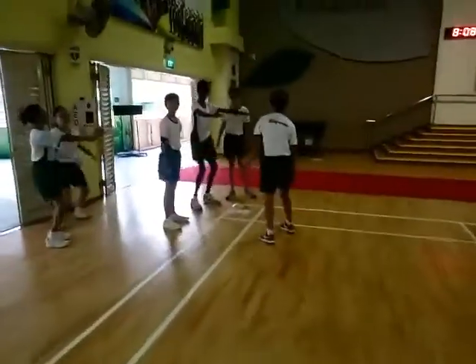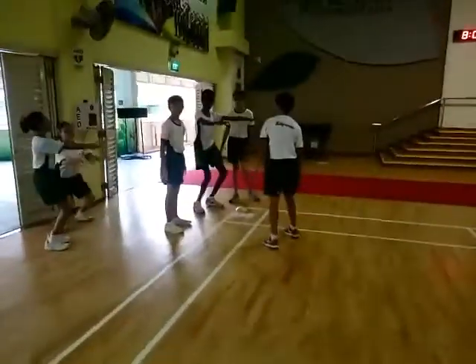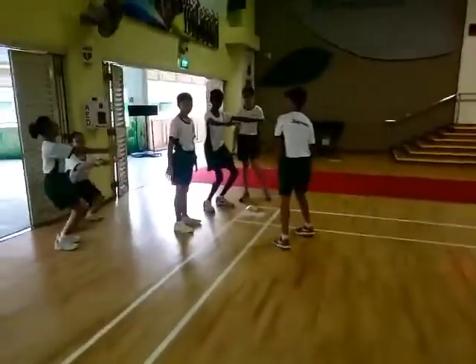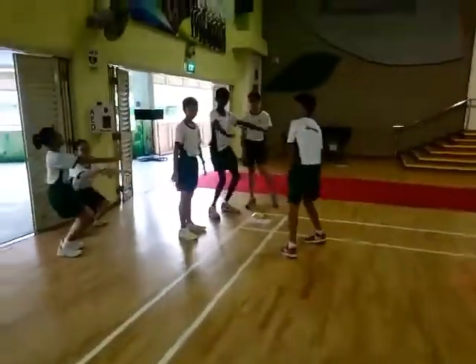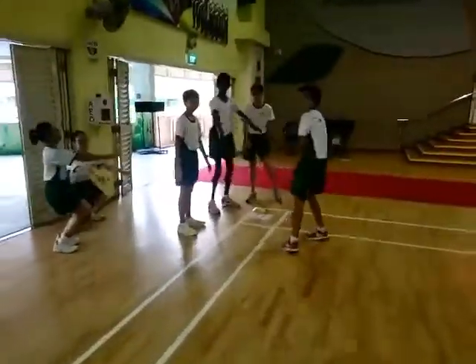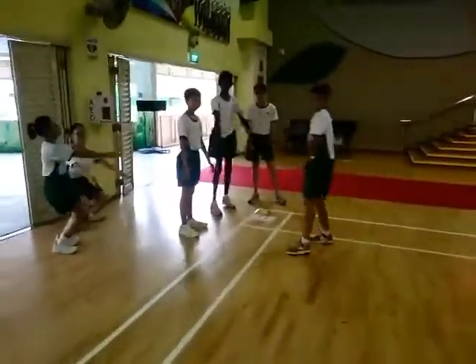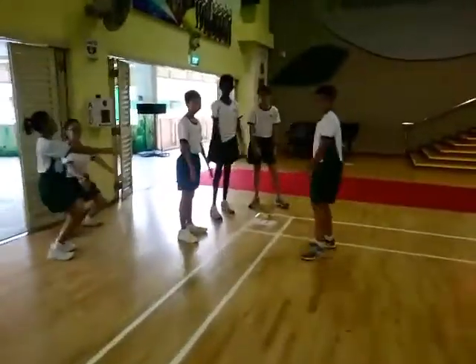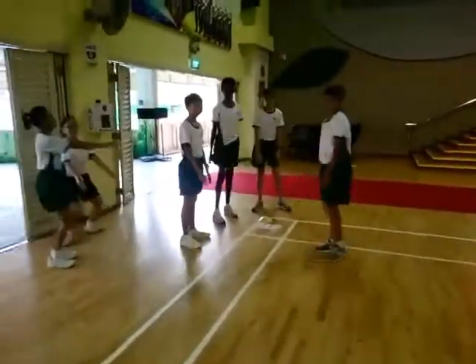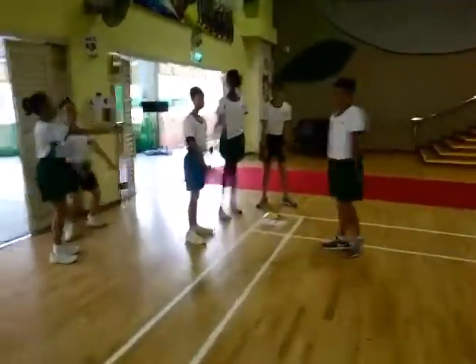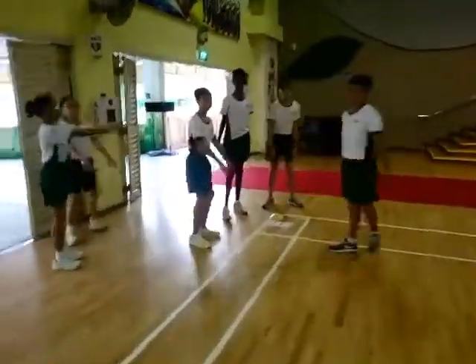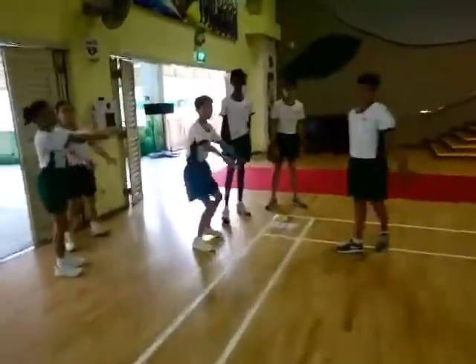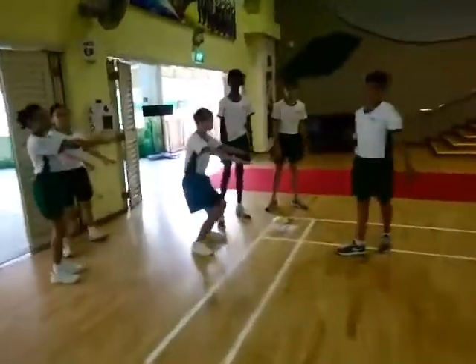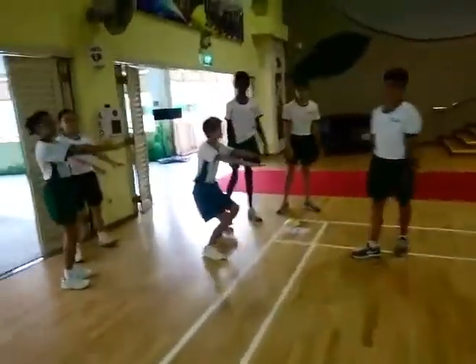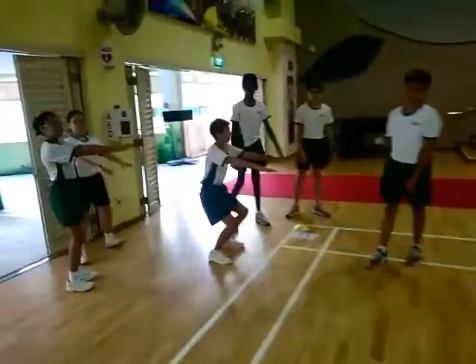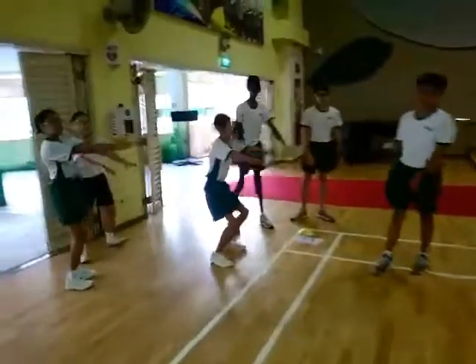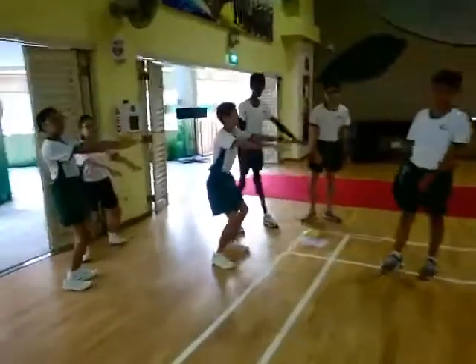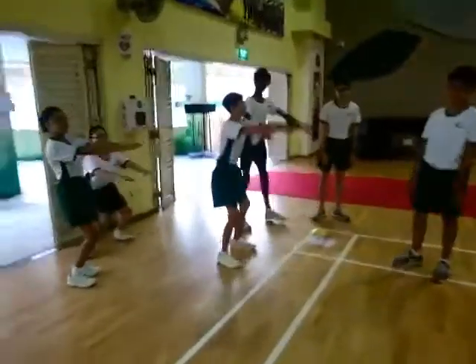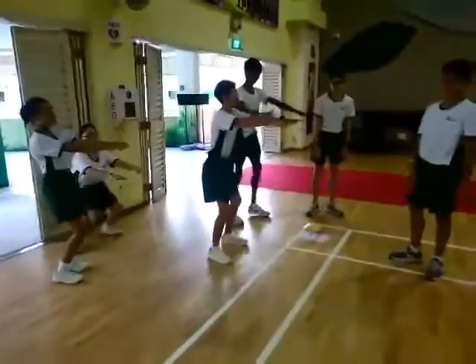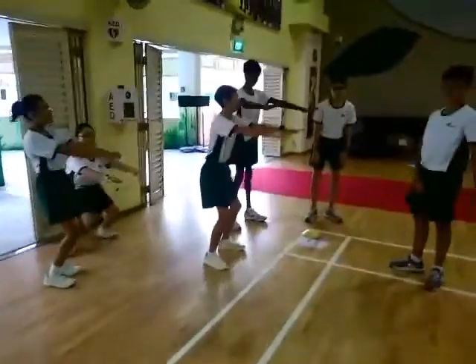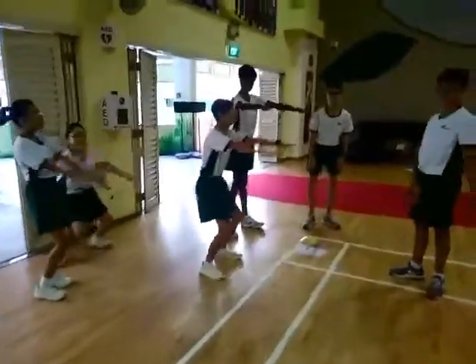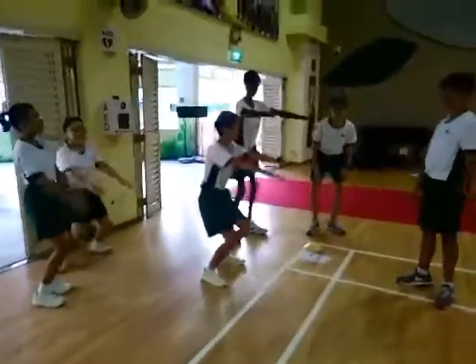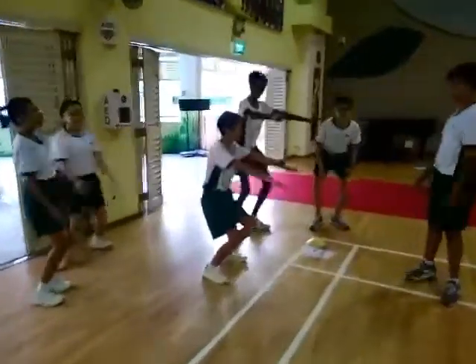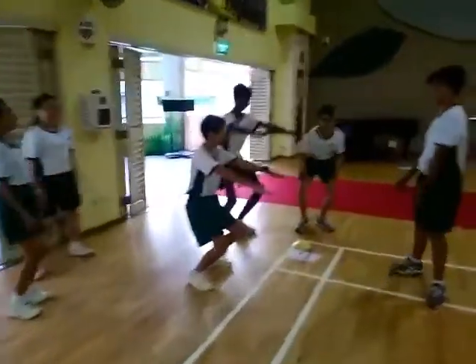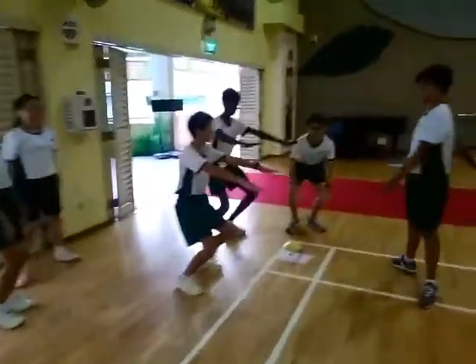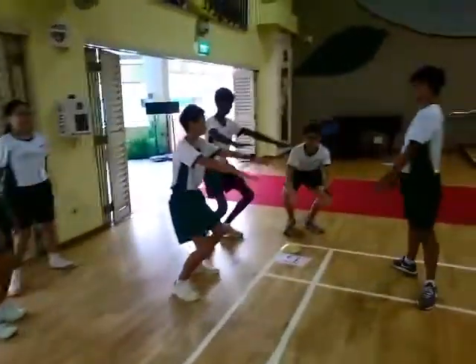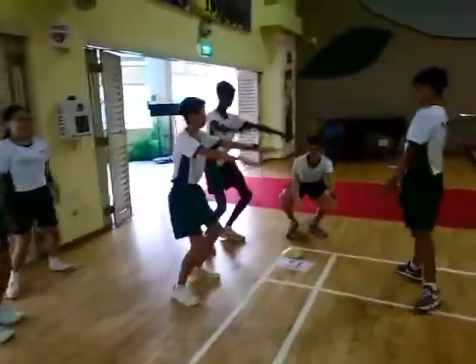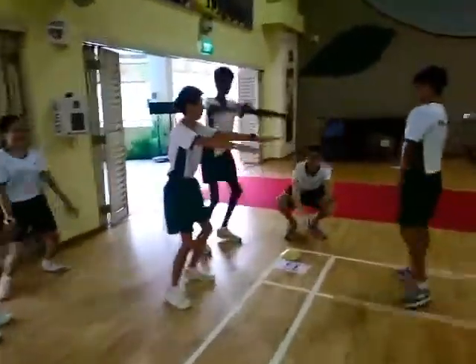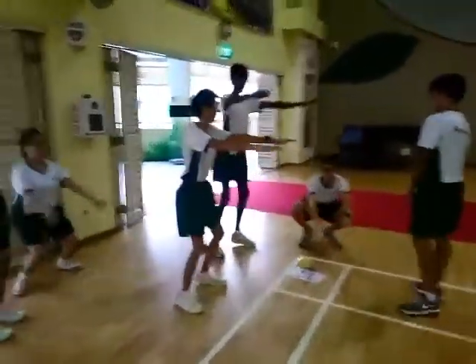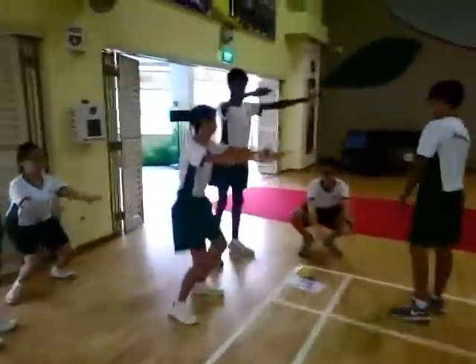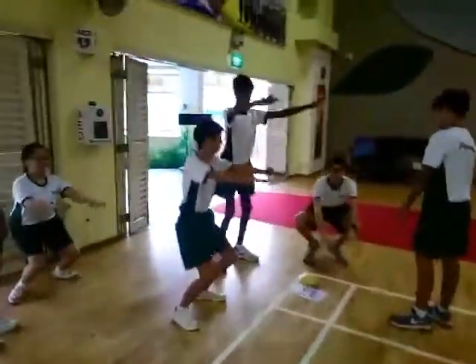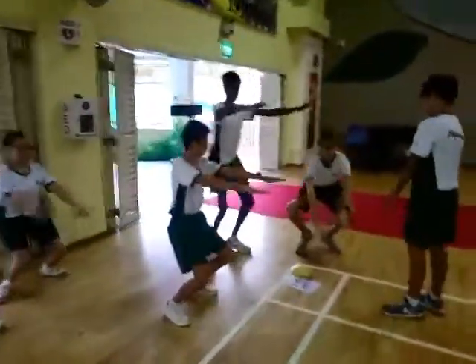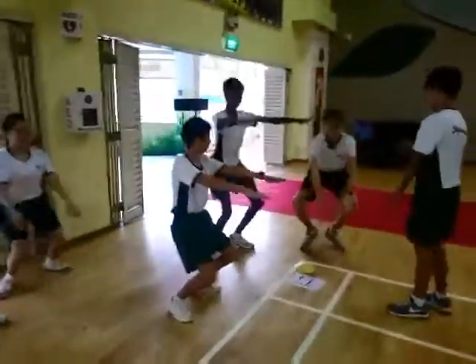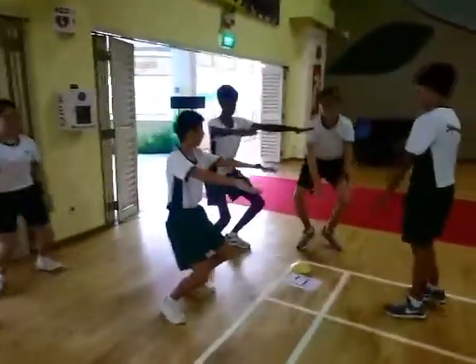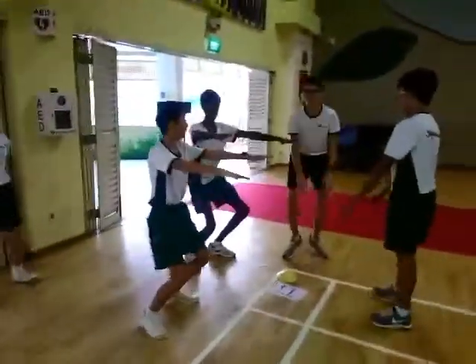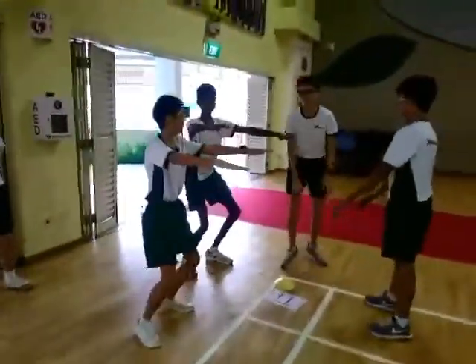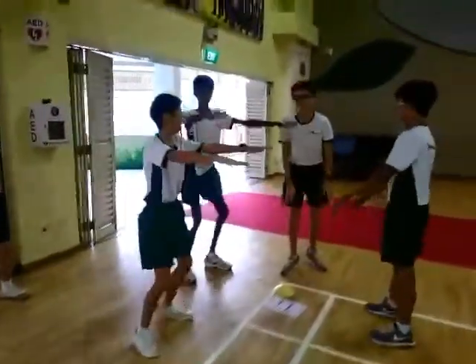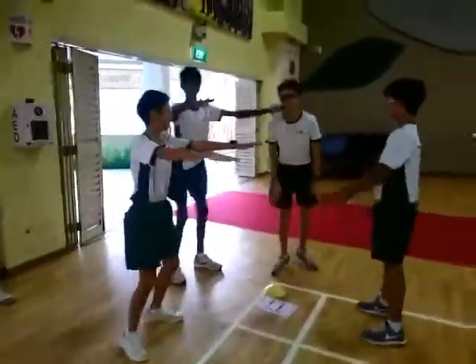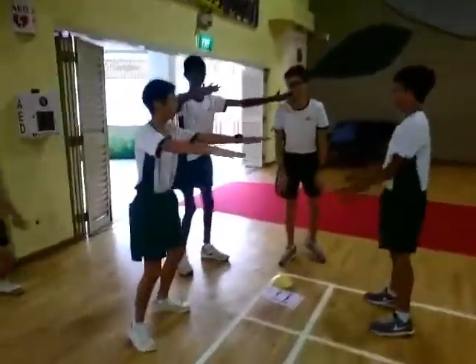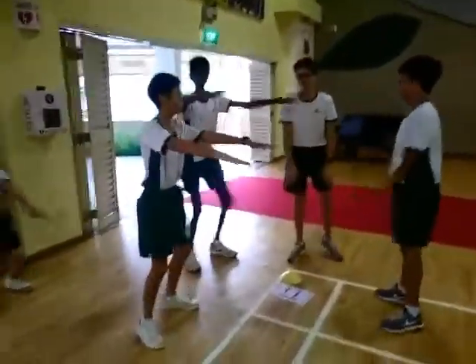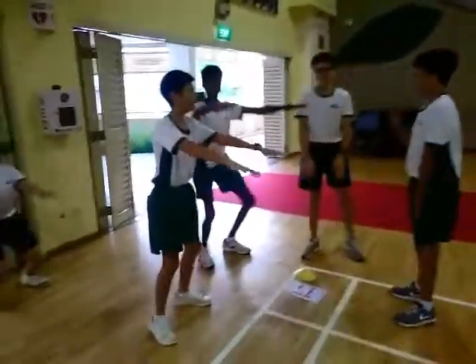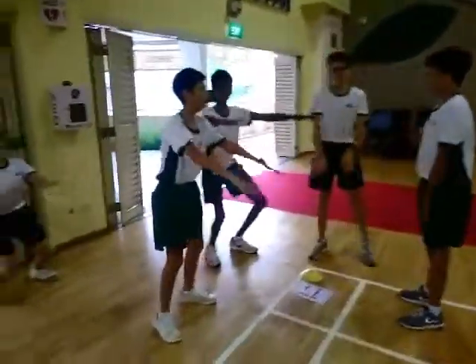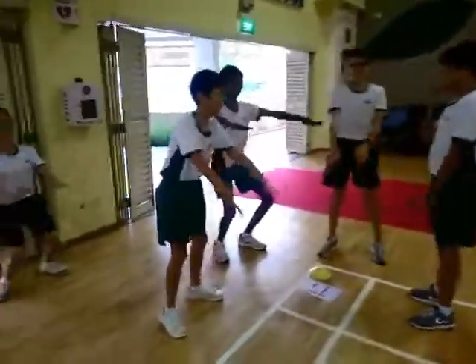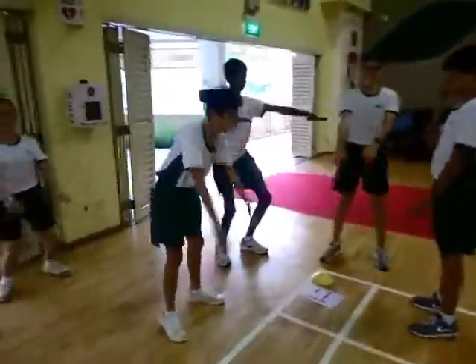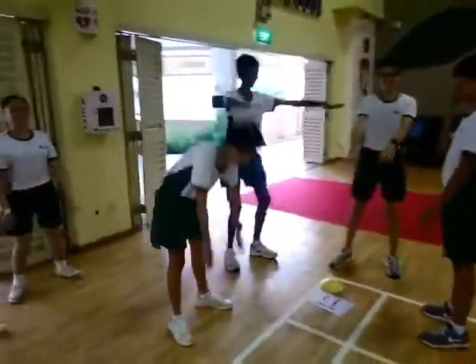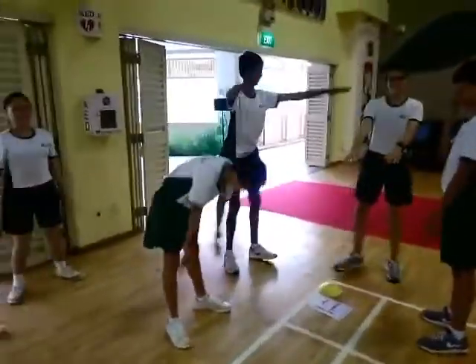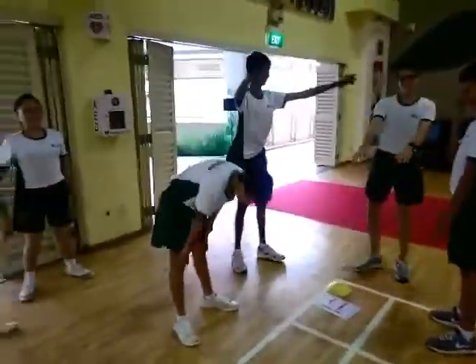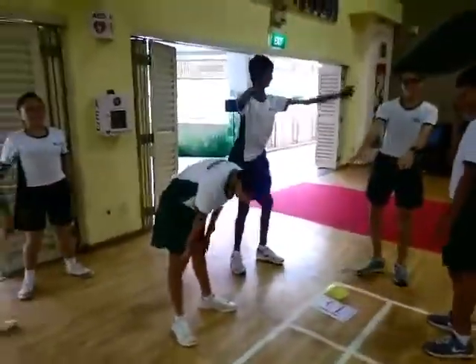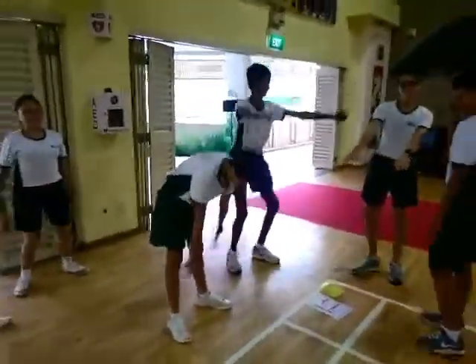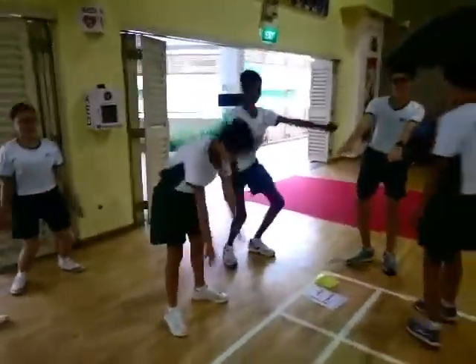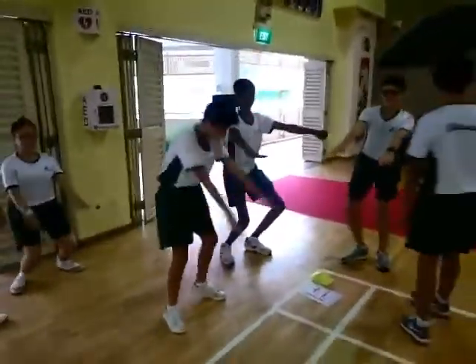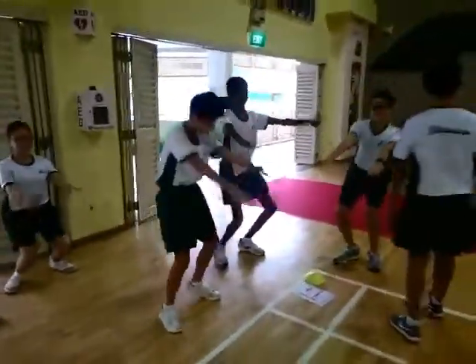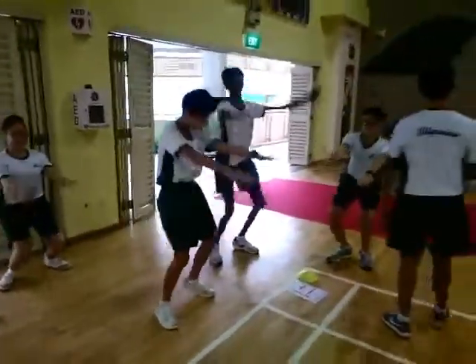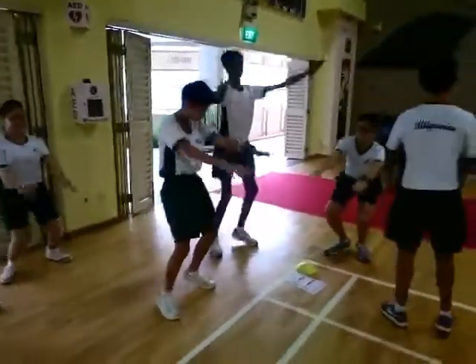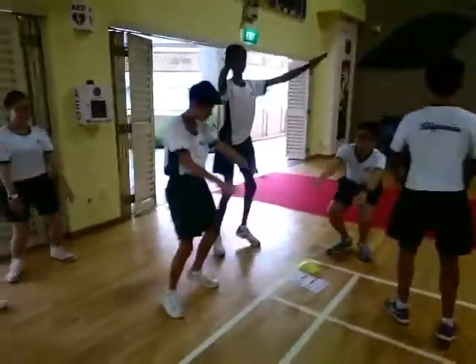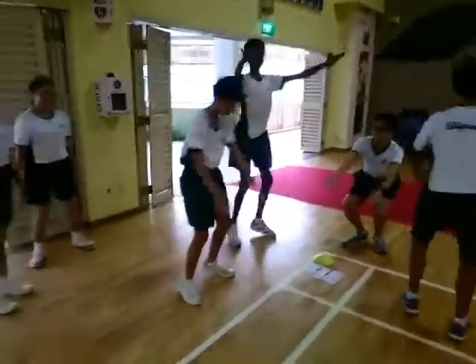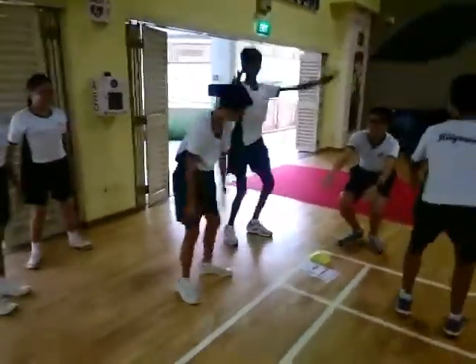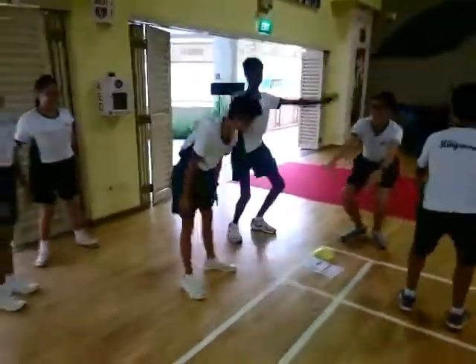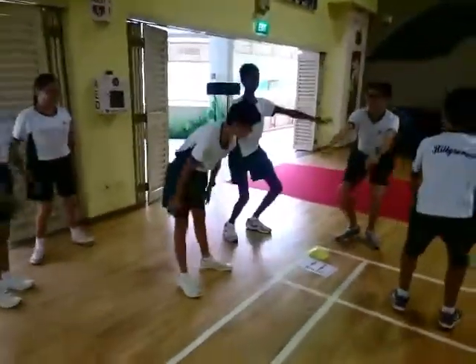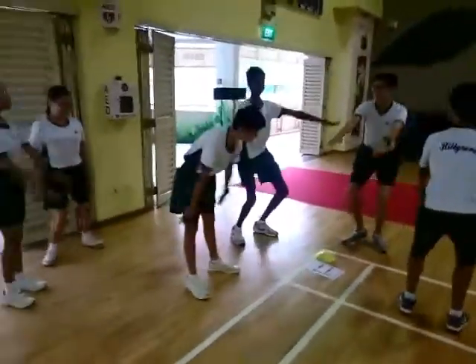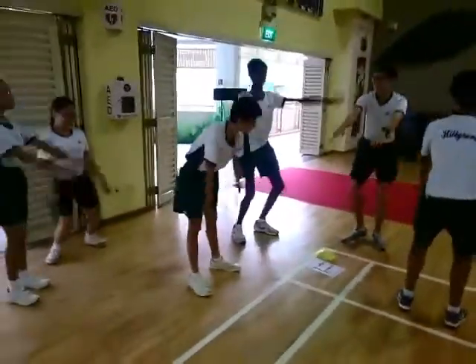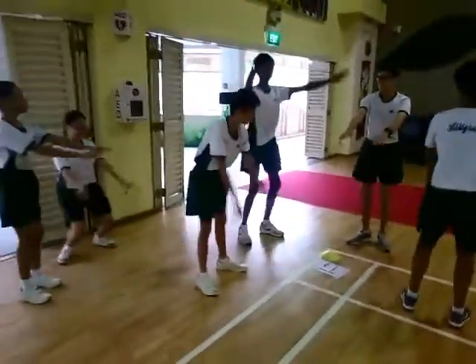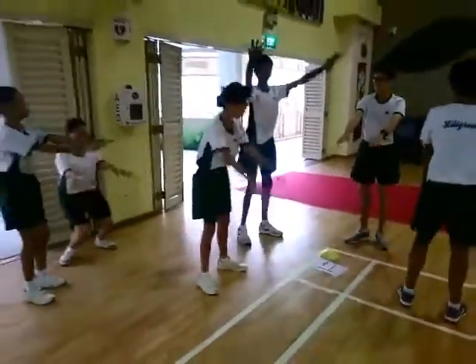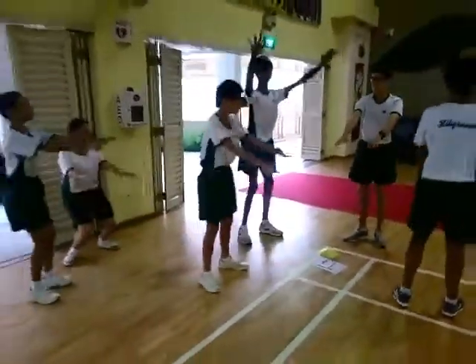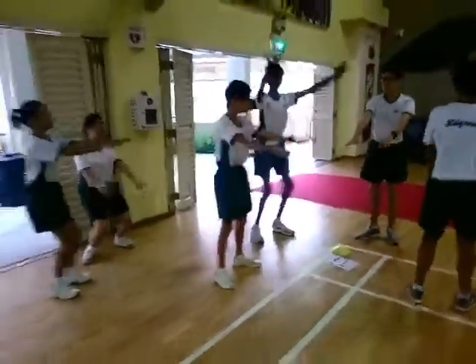Half squats — you know how to do half squats. Just do it slower with control, not too fast, Harish.